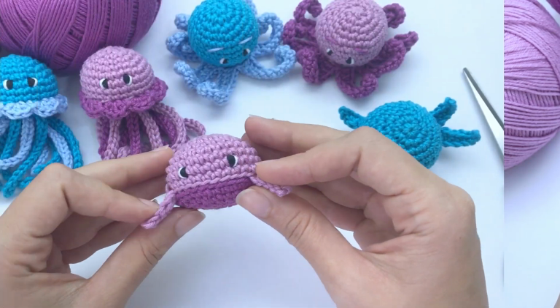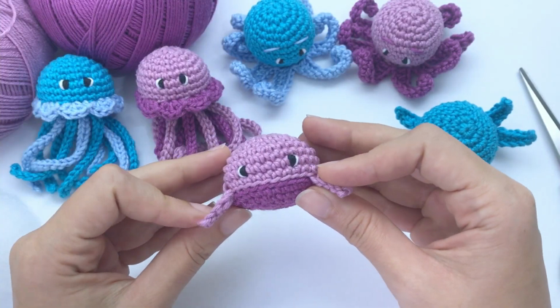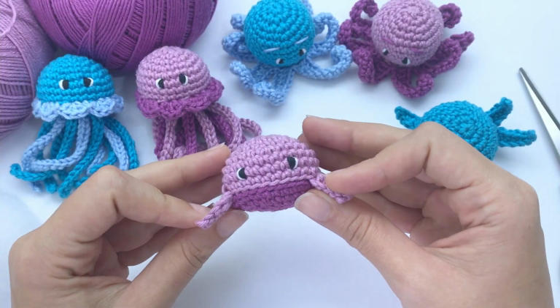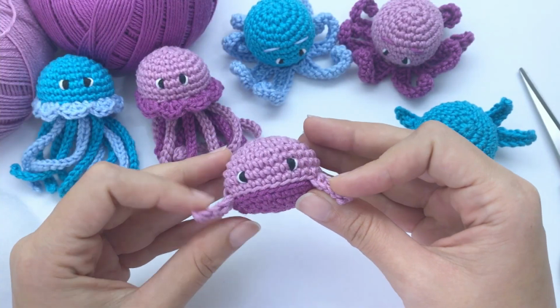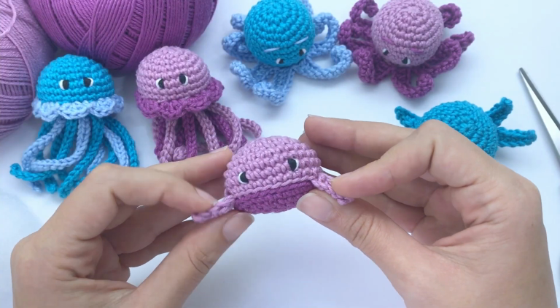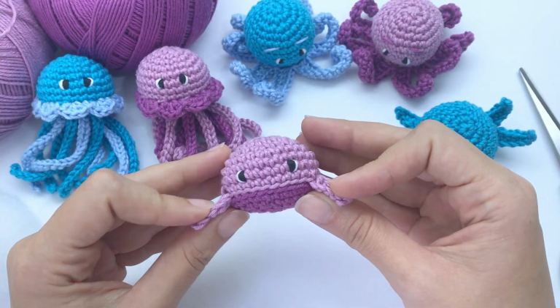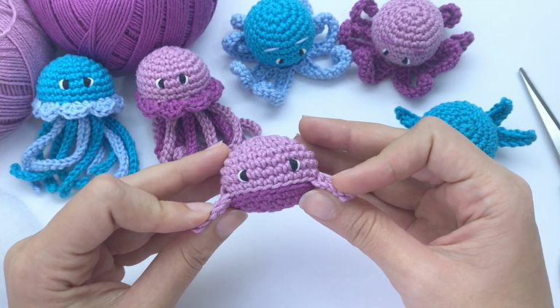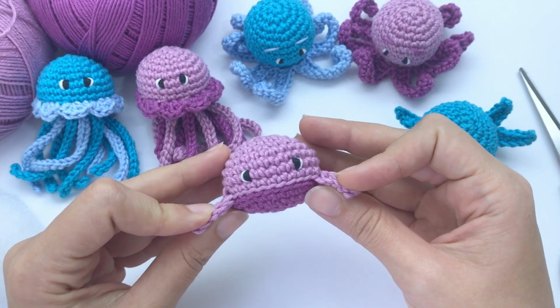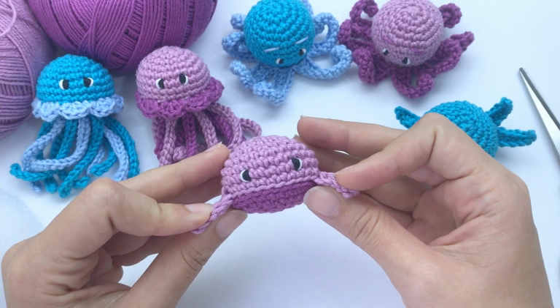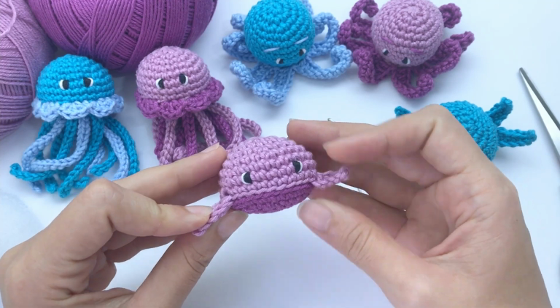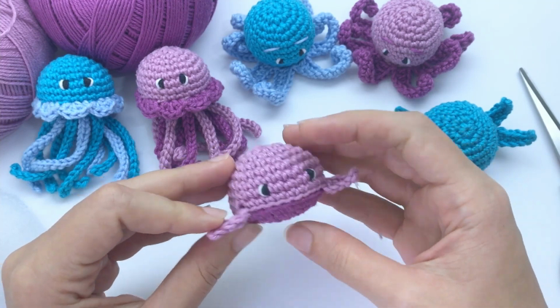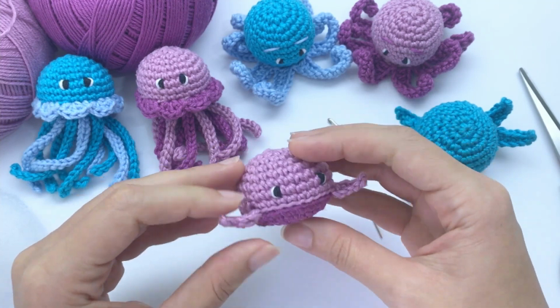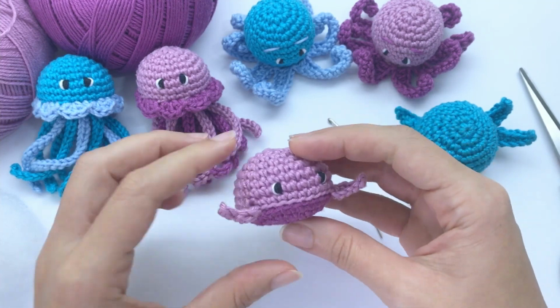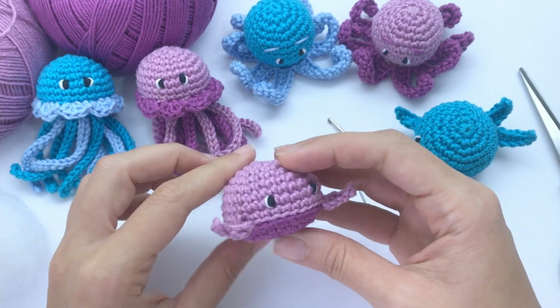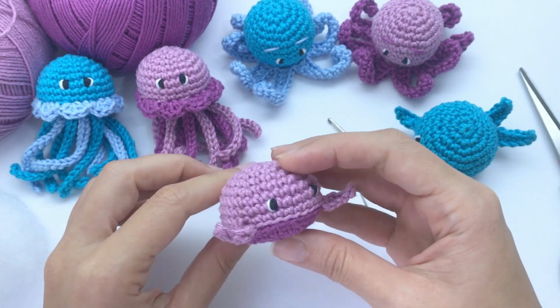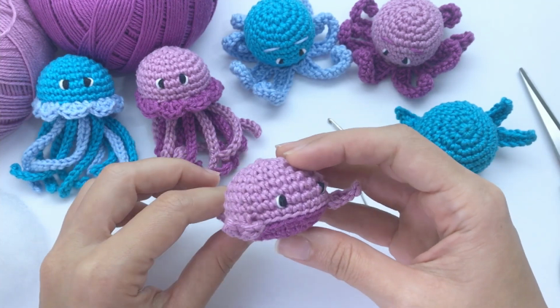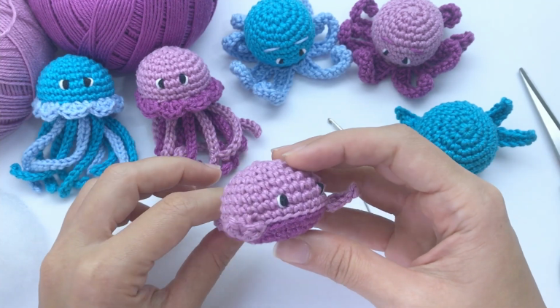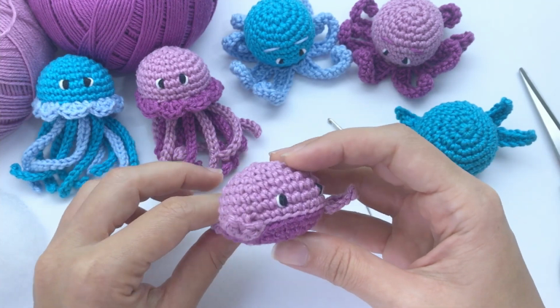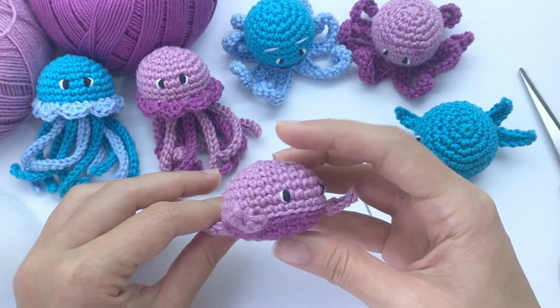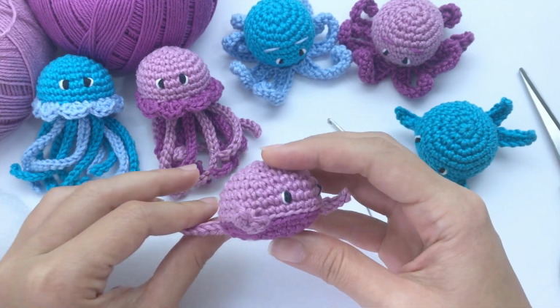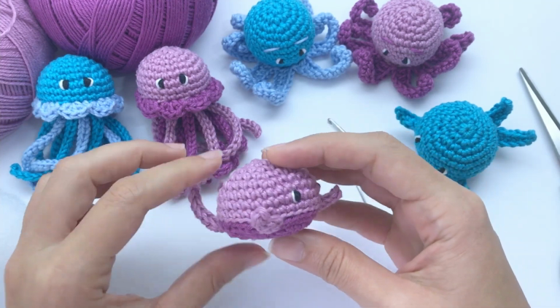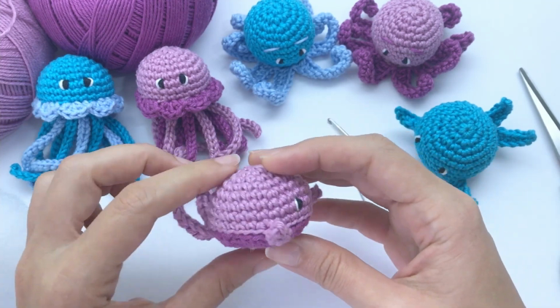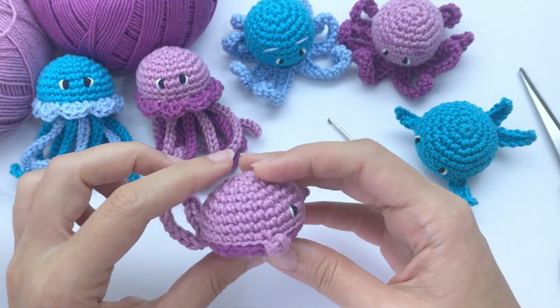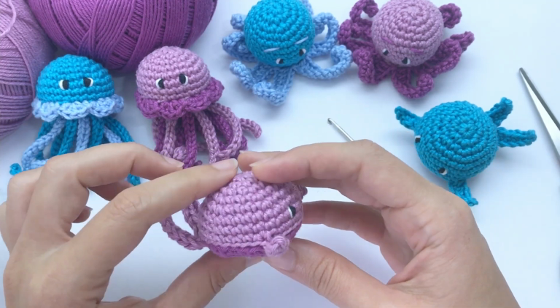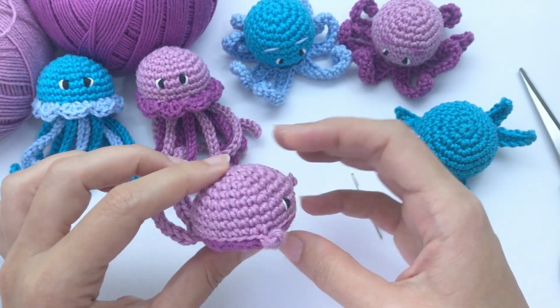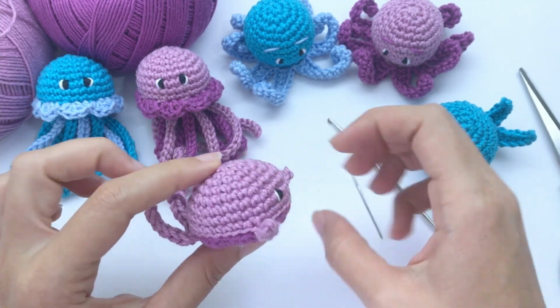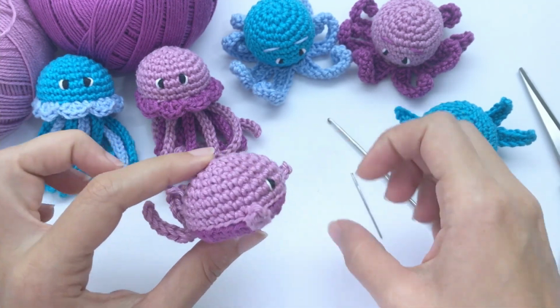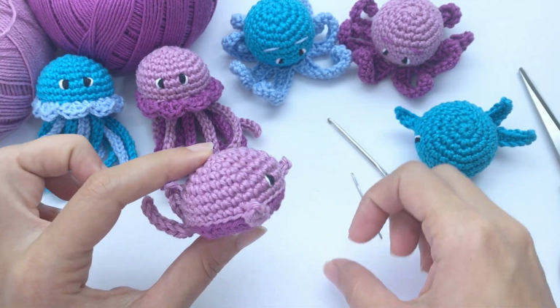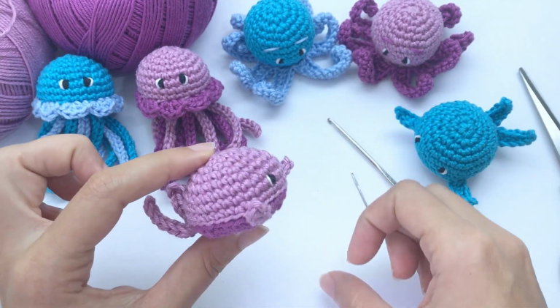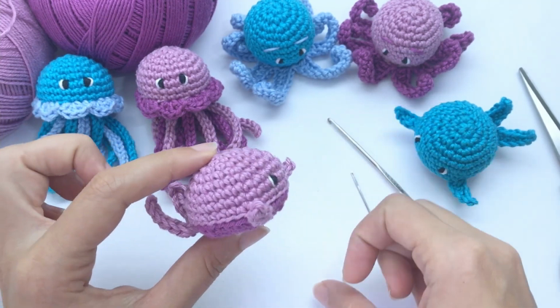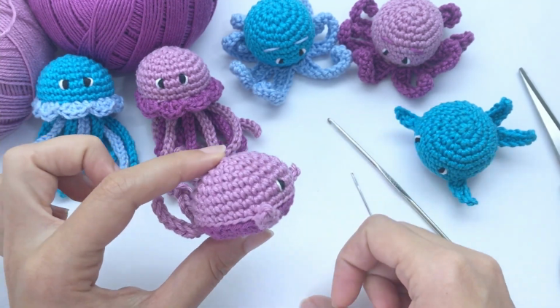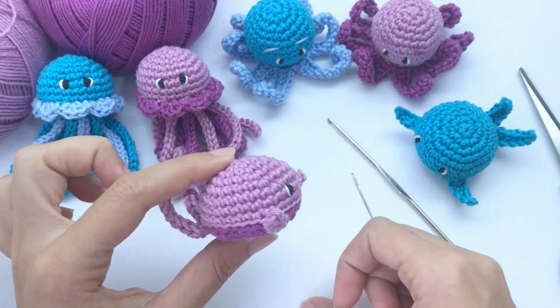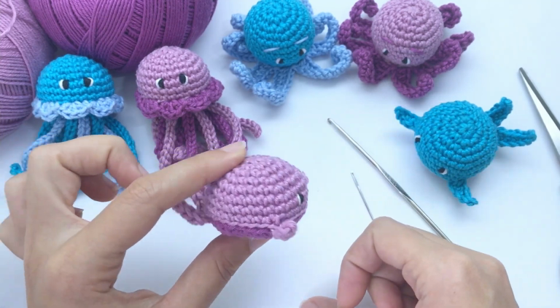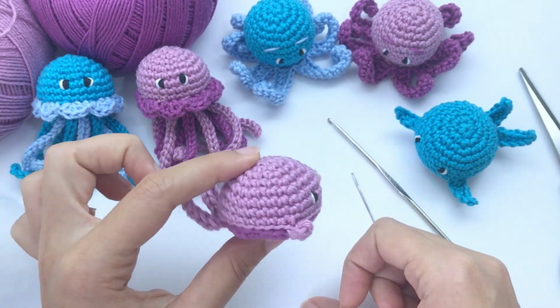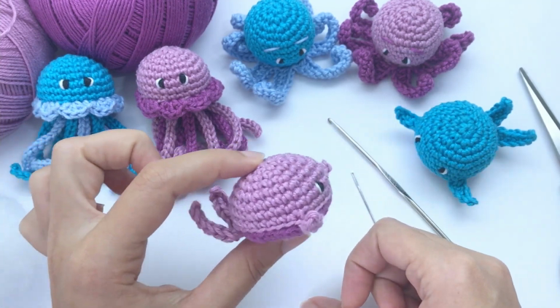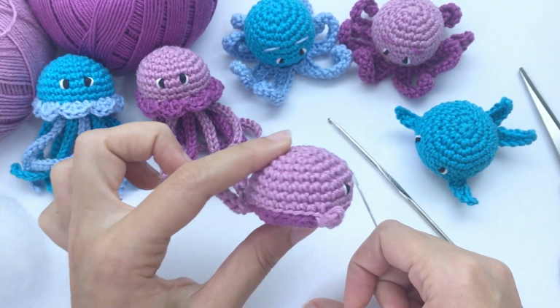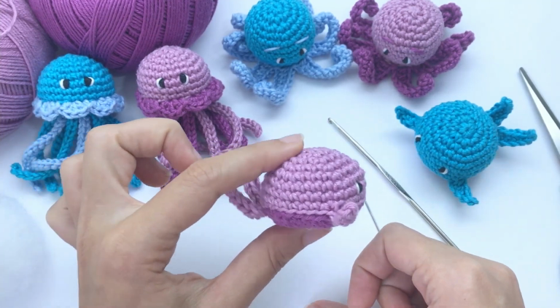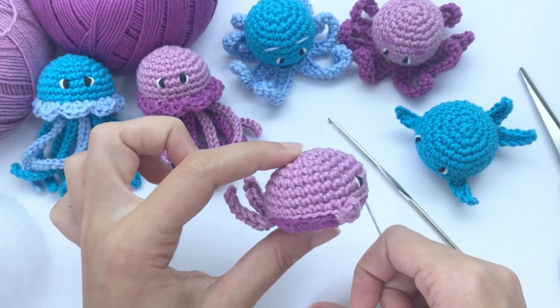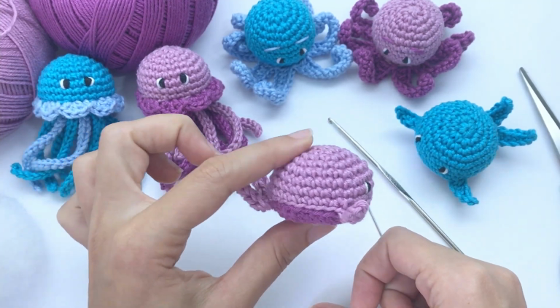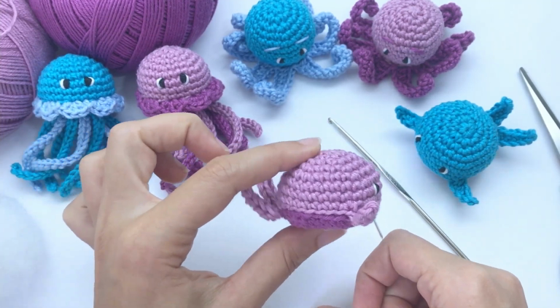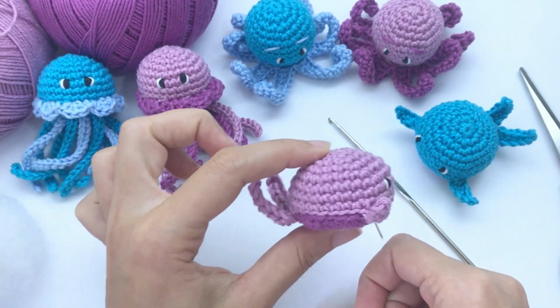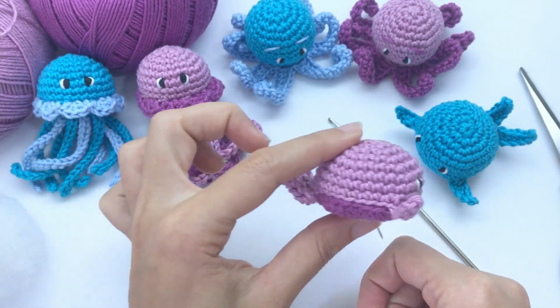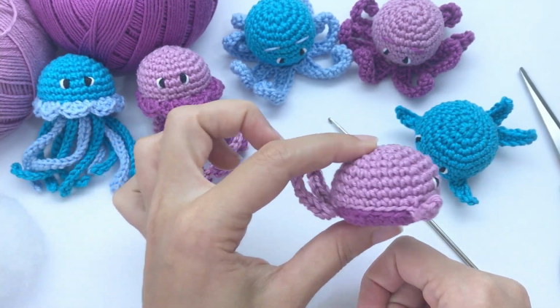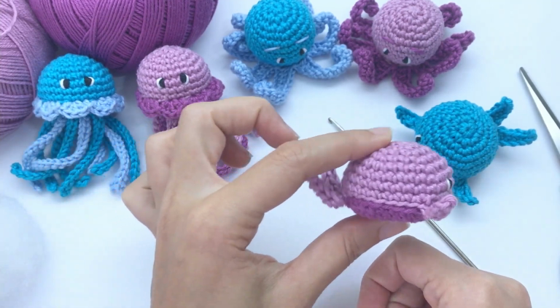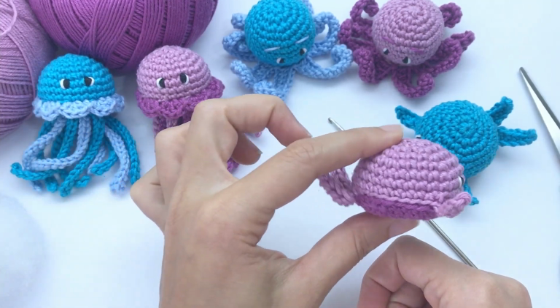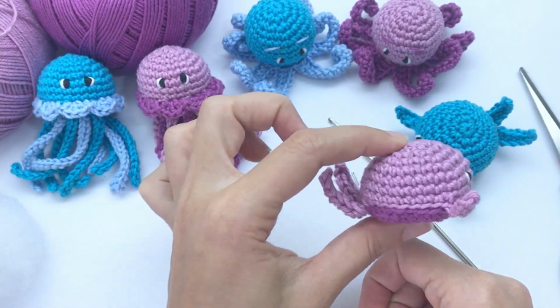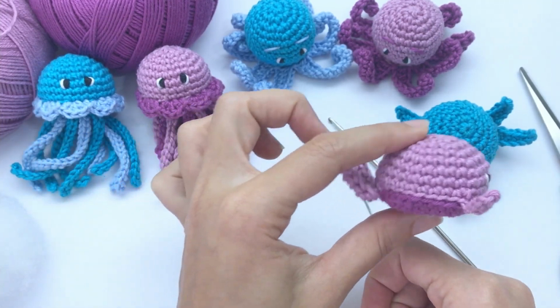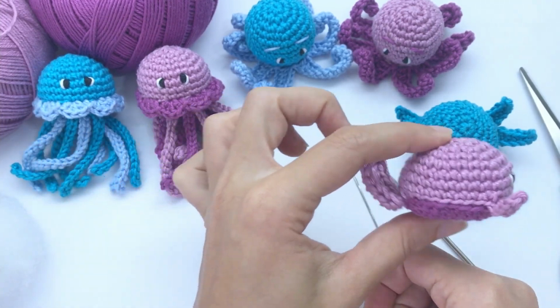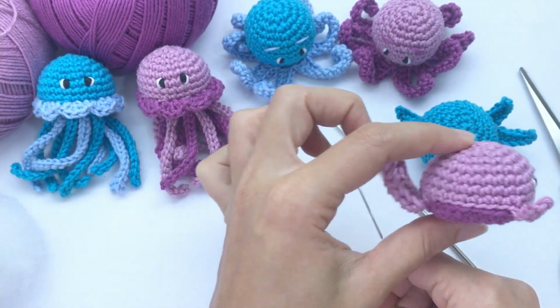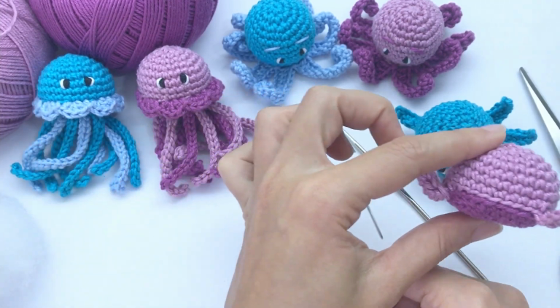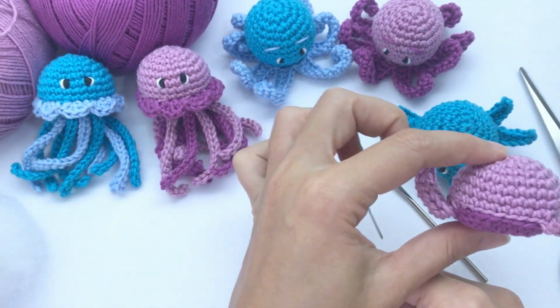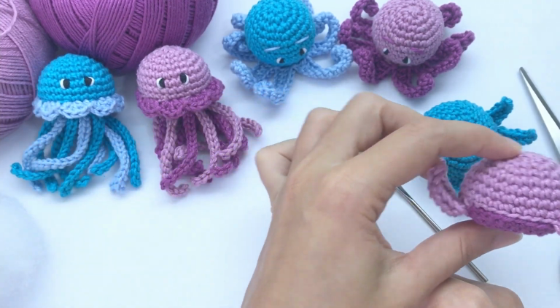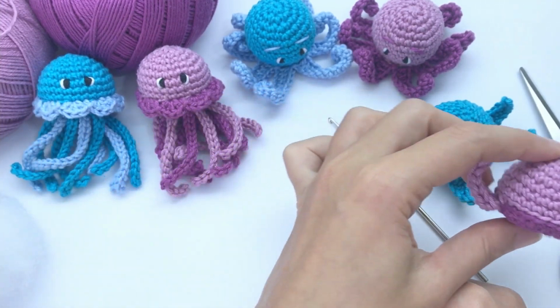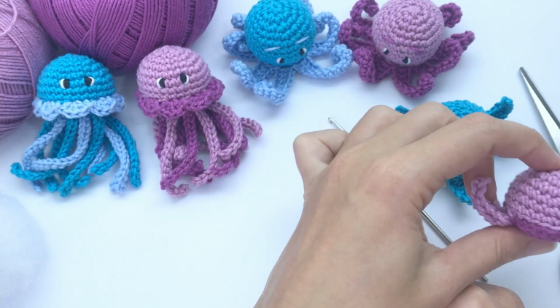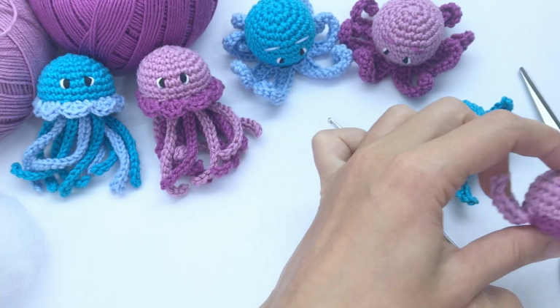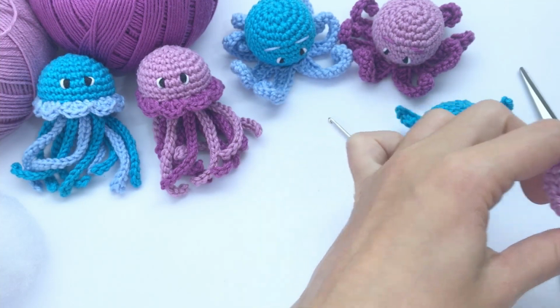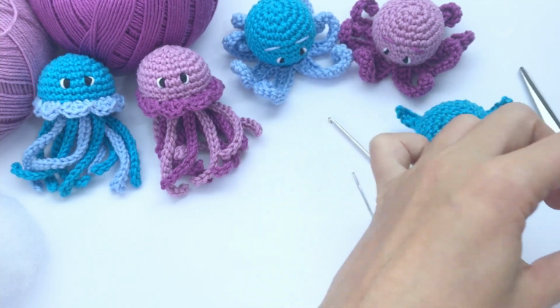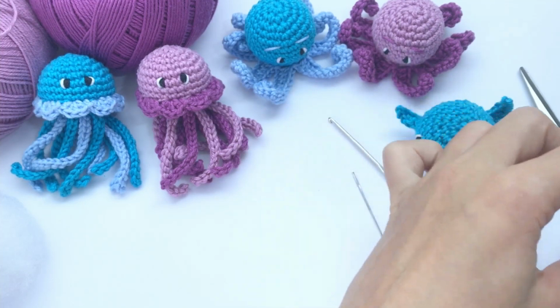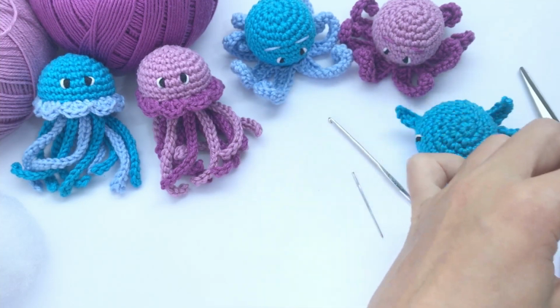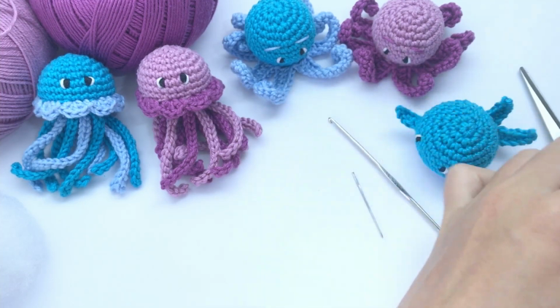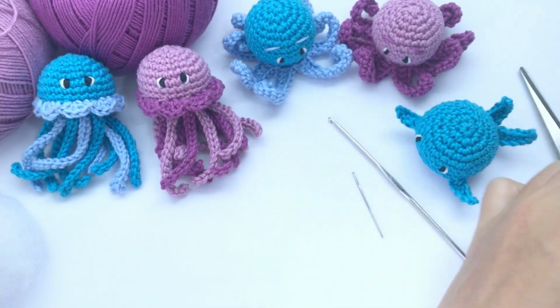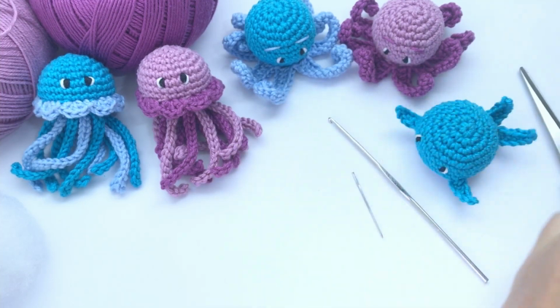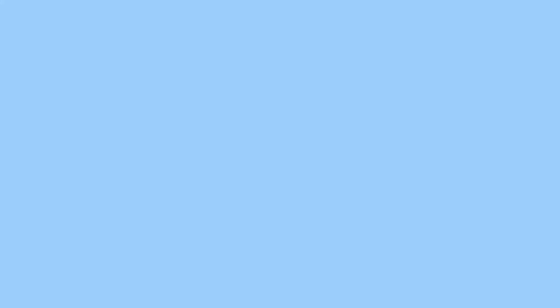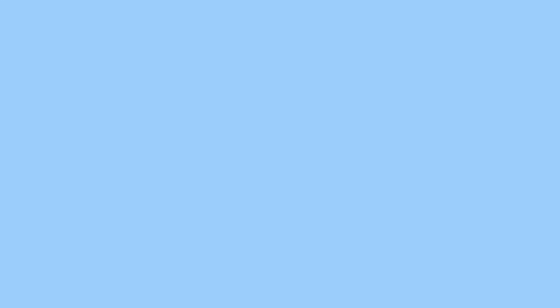And this is the super cute whale done! I hope you like this pattern and I see you next time. Bye!